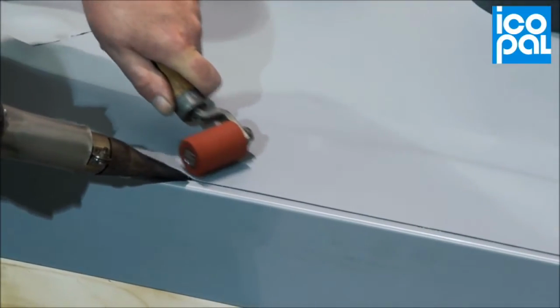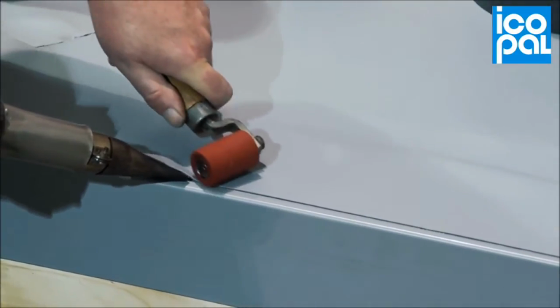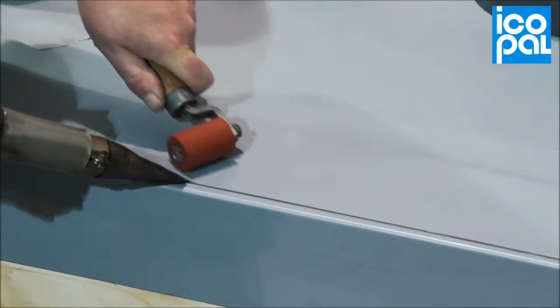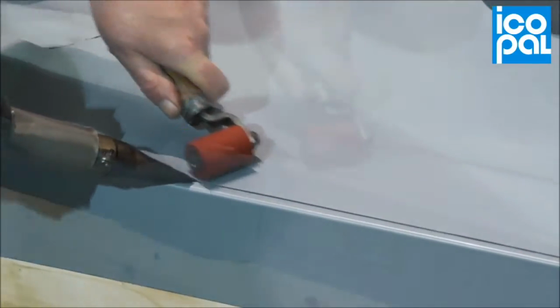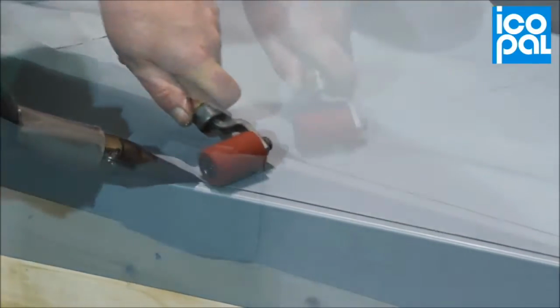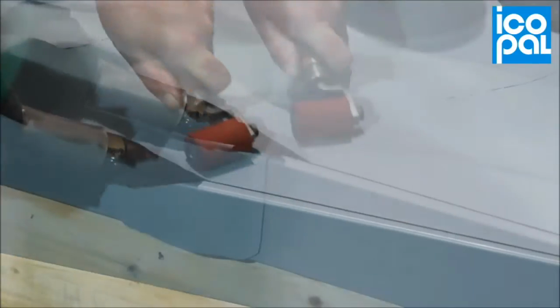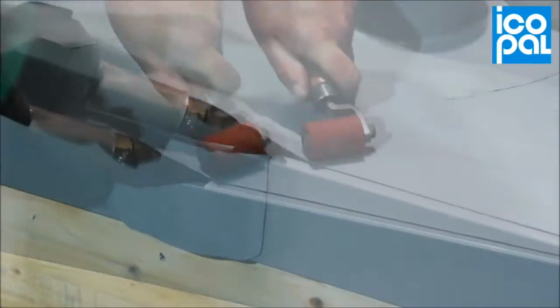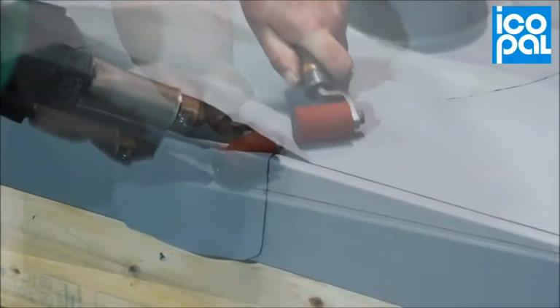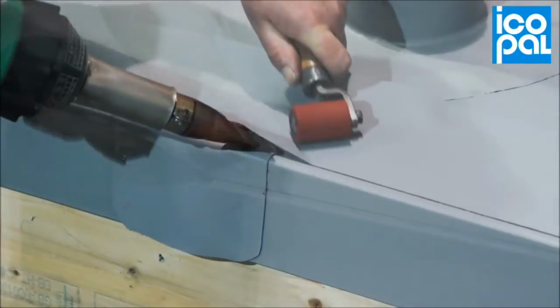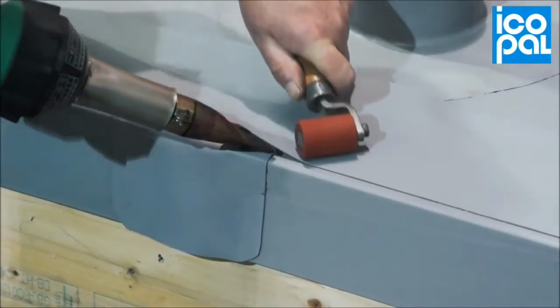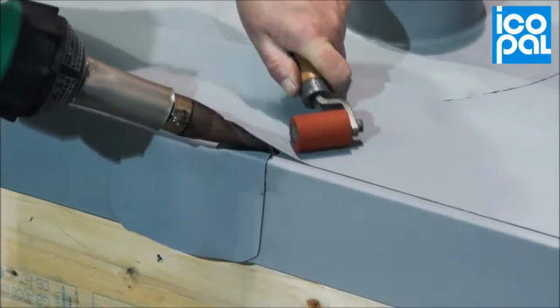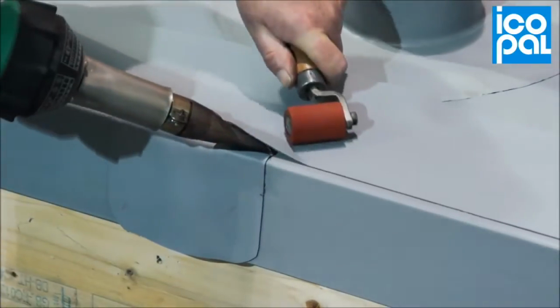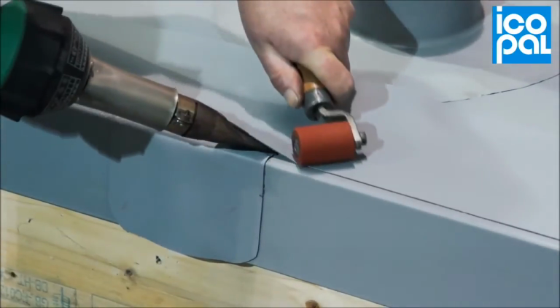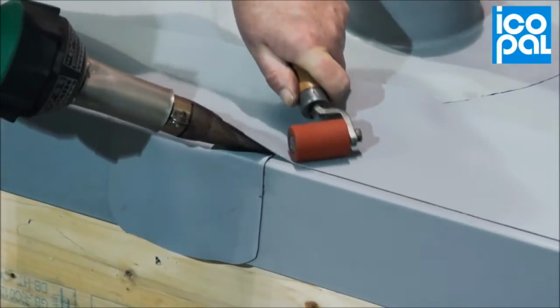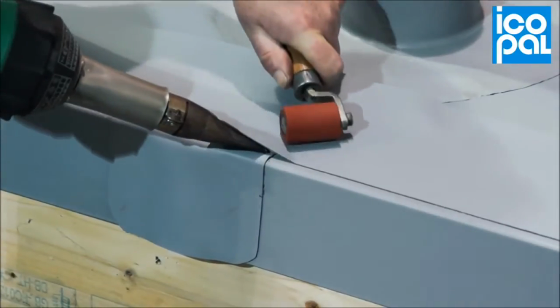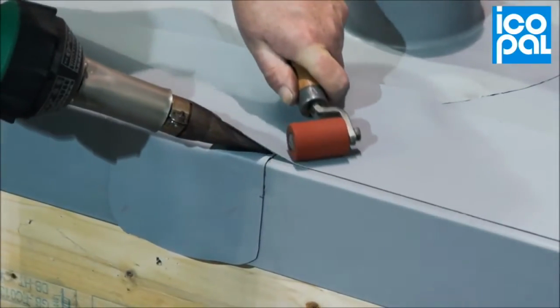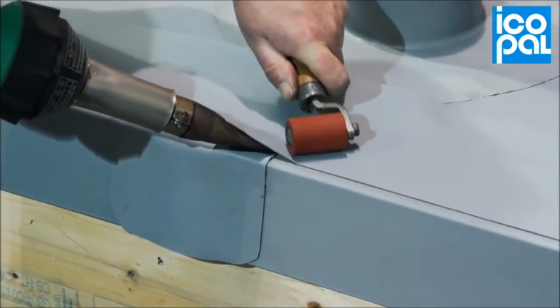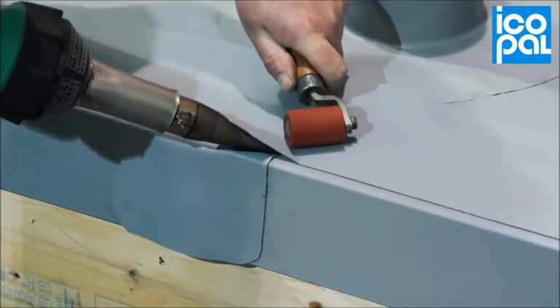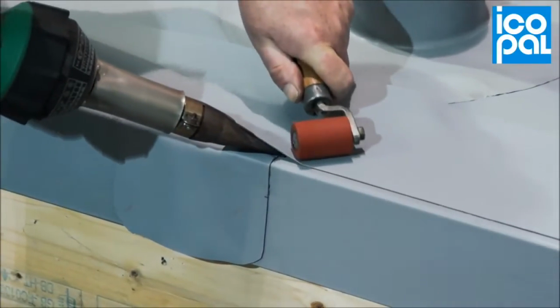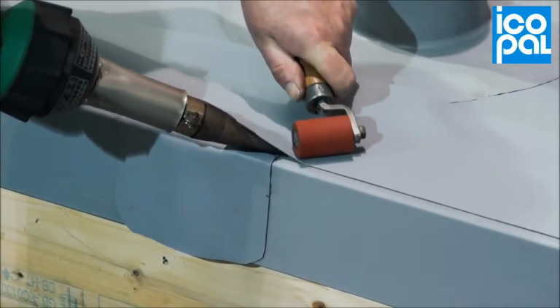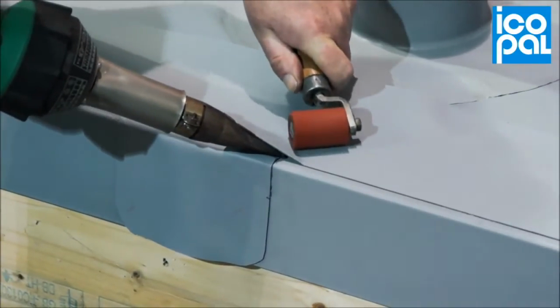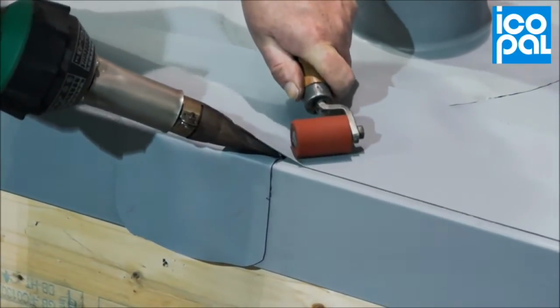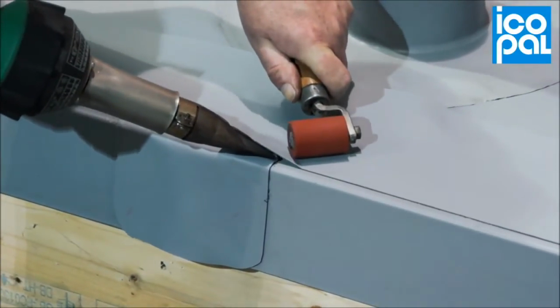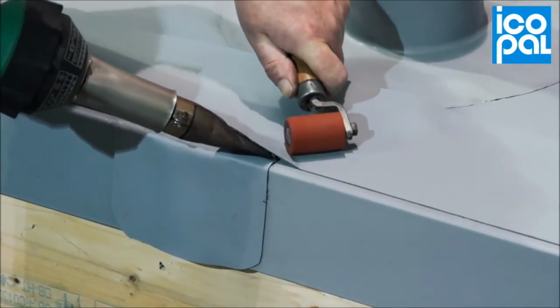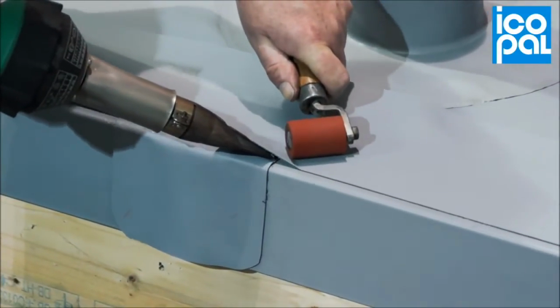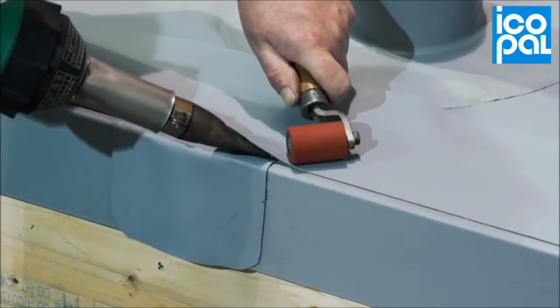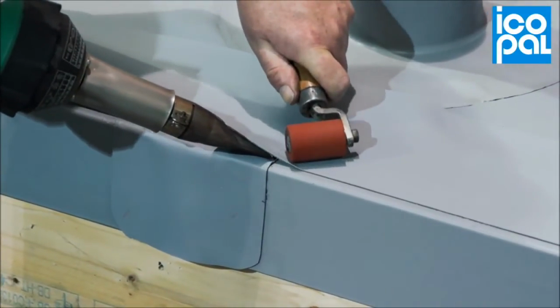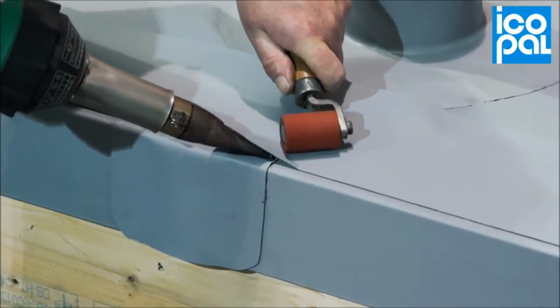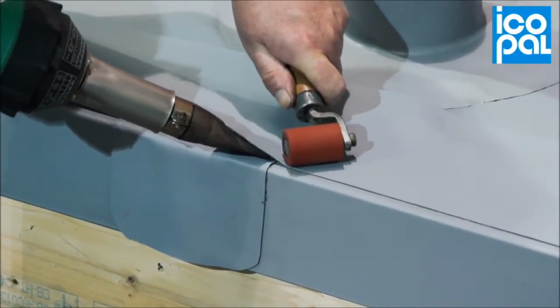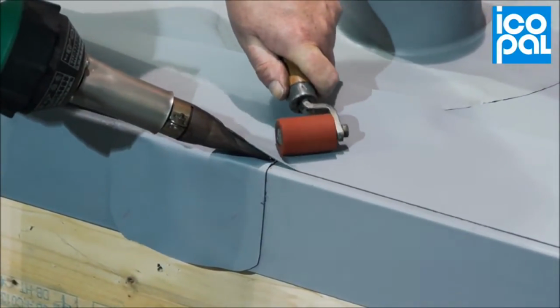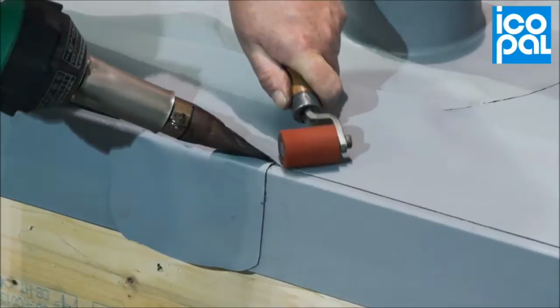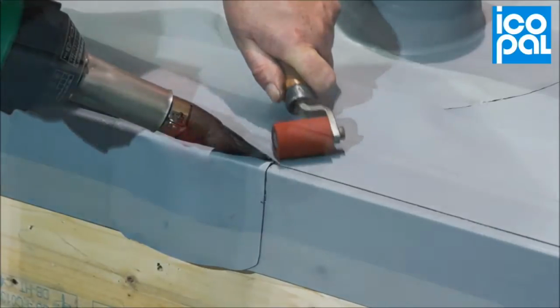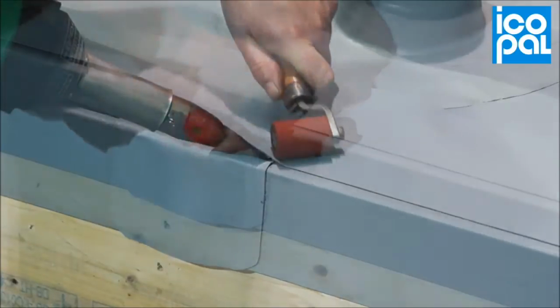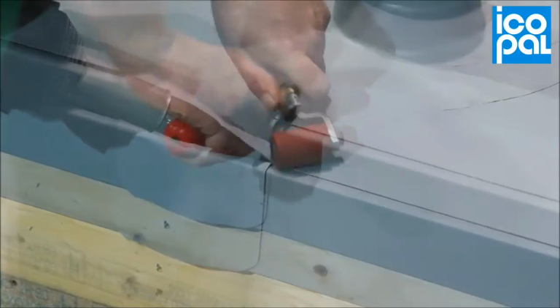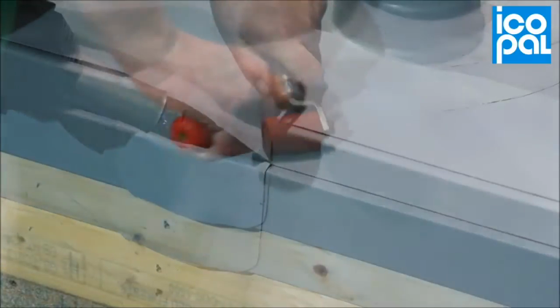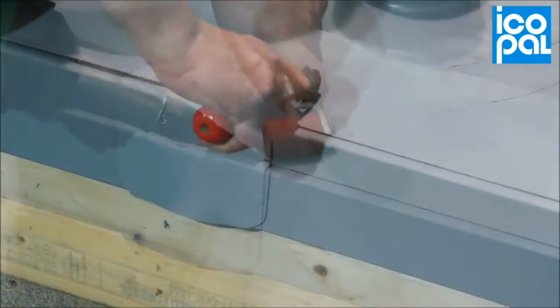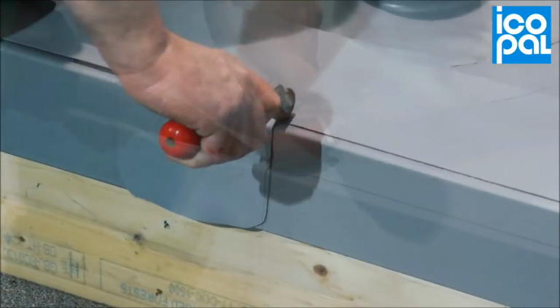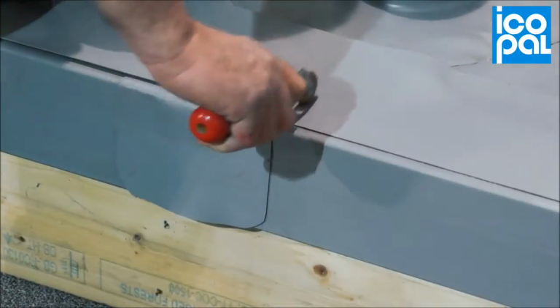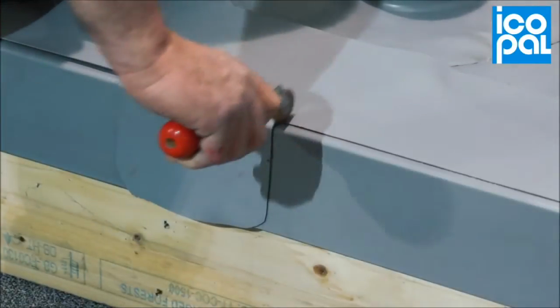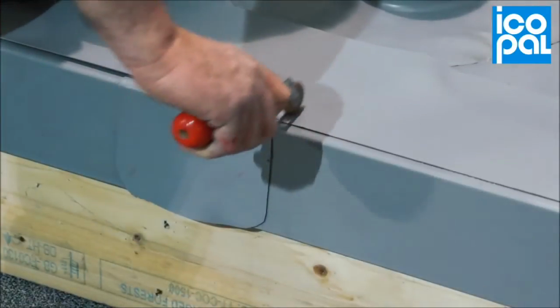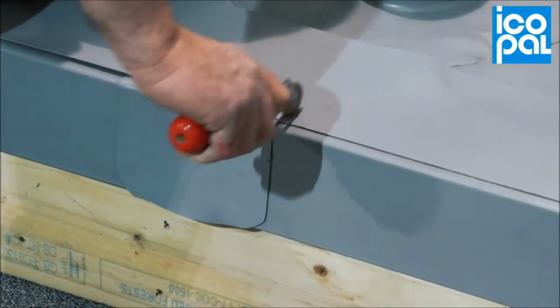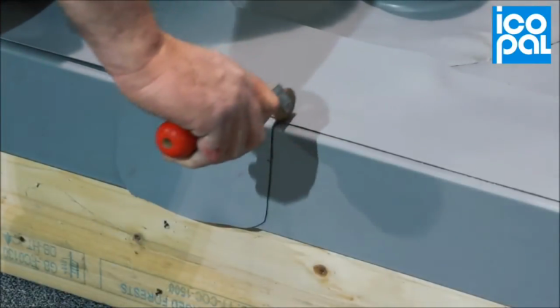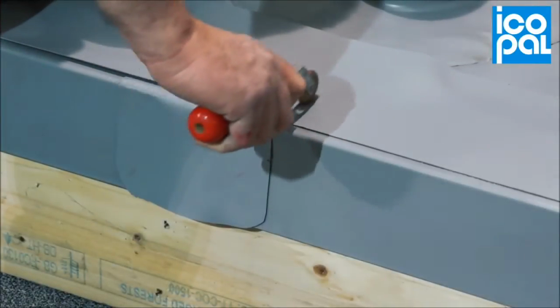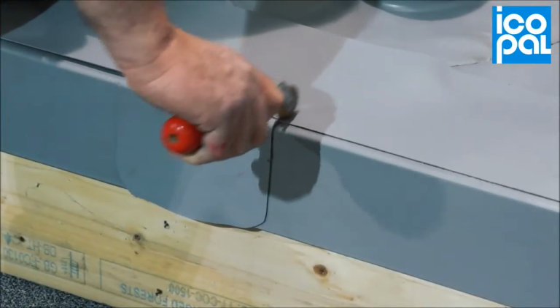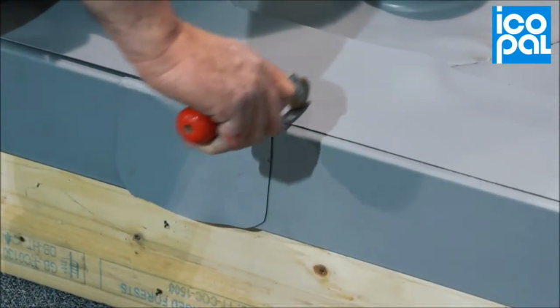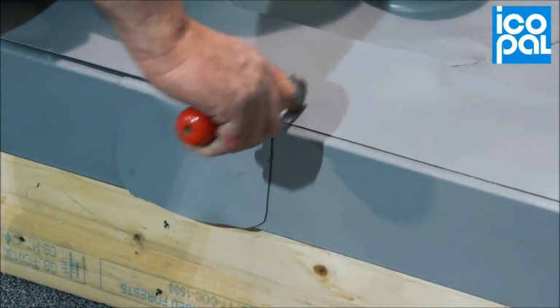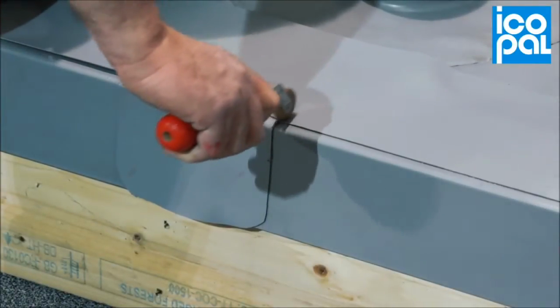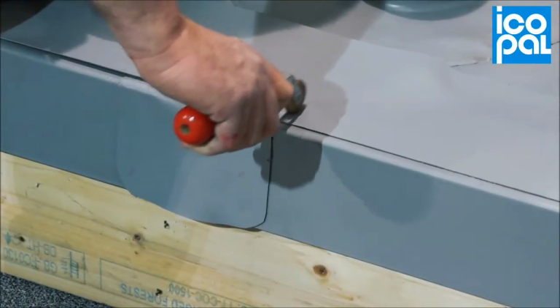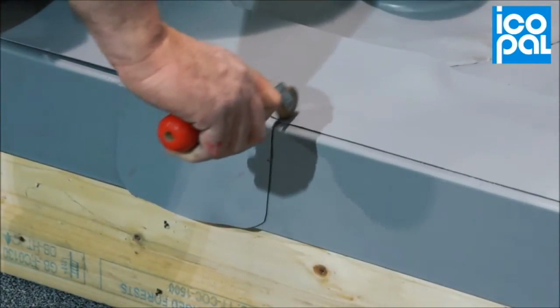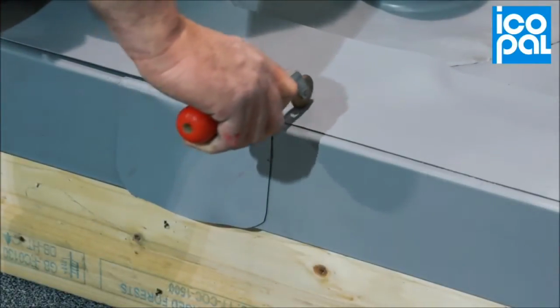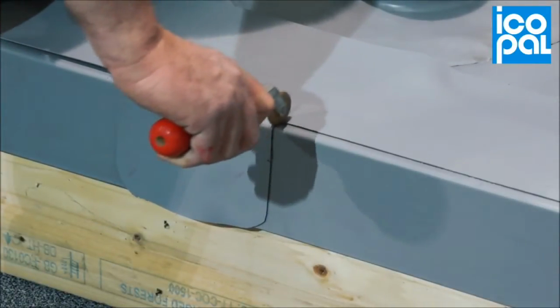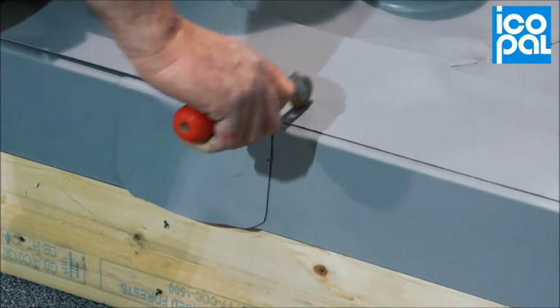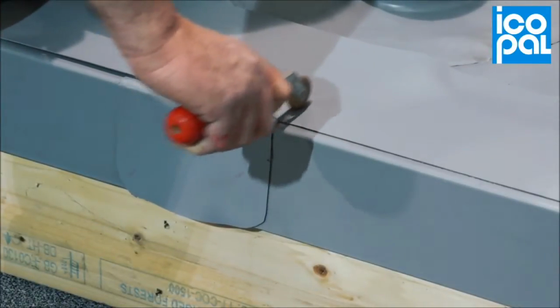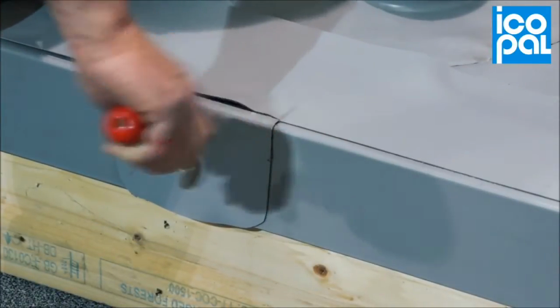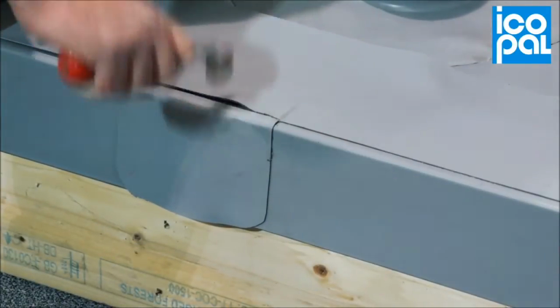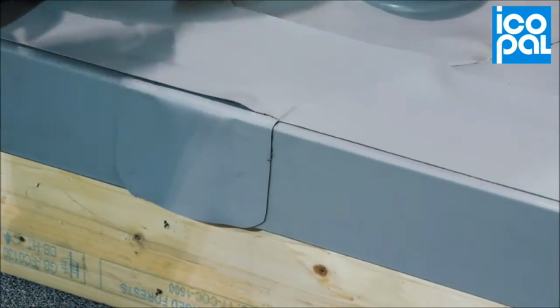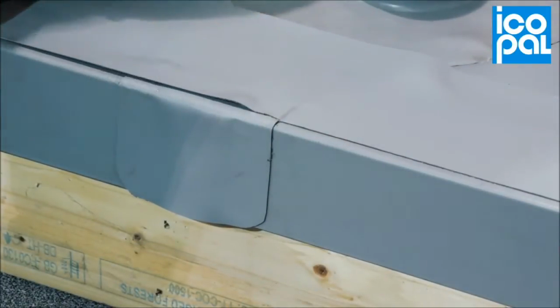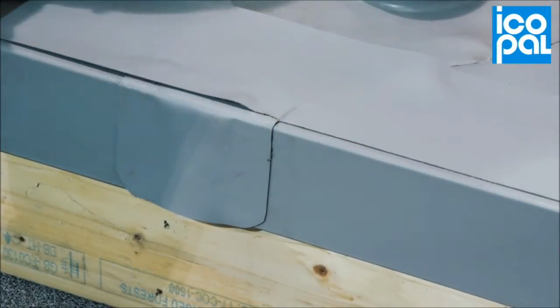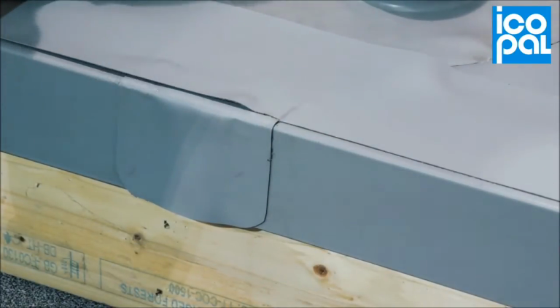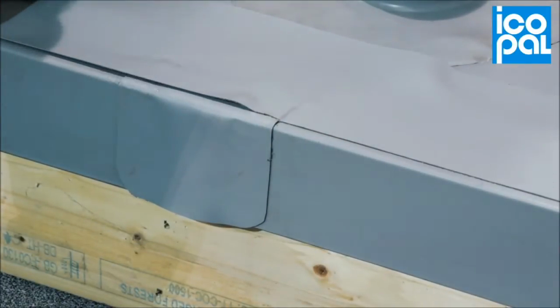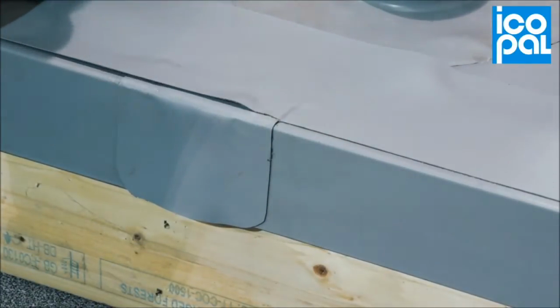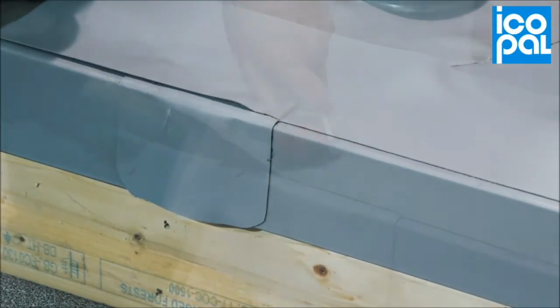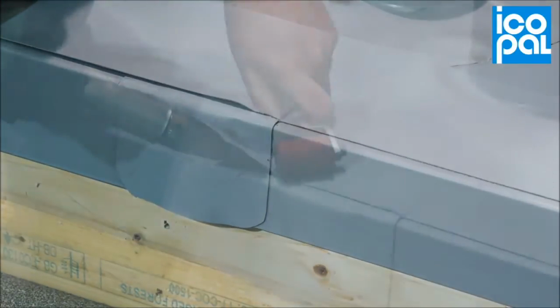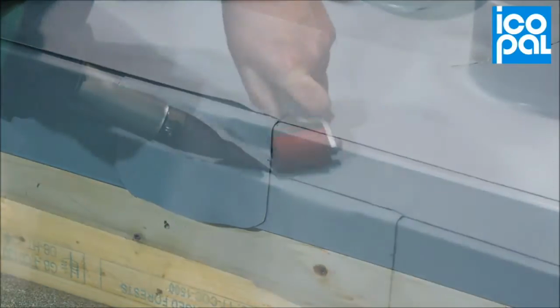At the butt joint detail, use a Penny Roller to crease the membrane into the cross joint, ensuring a tight seal.